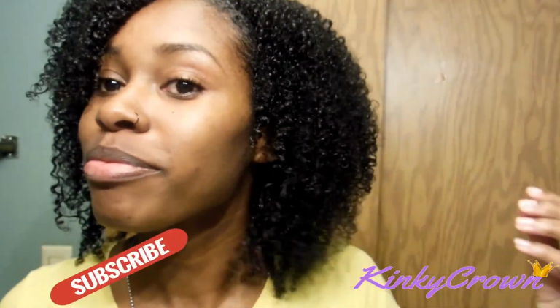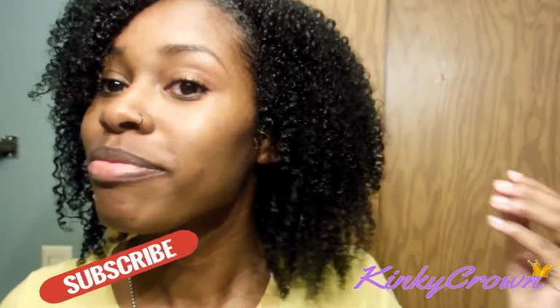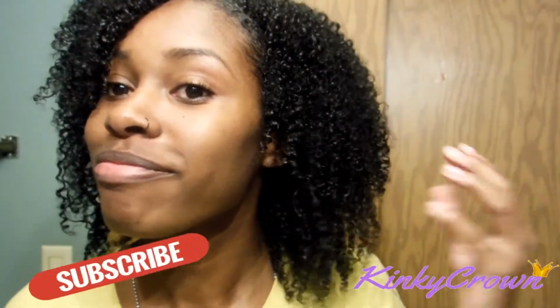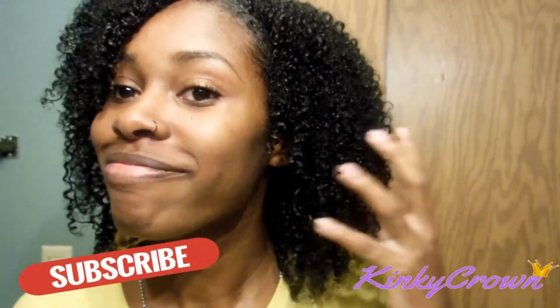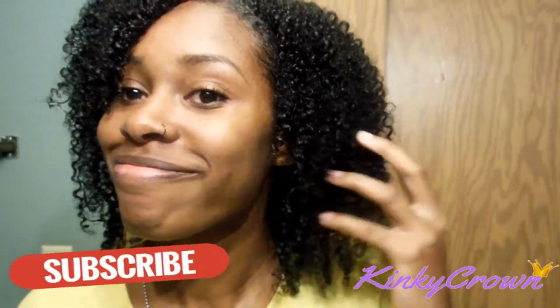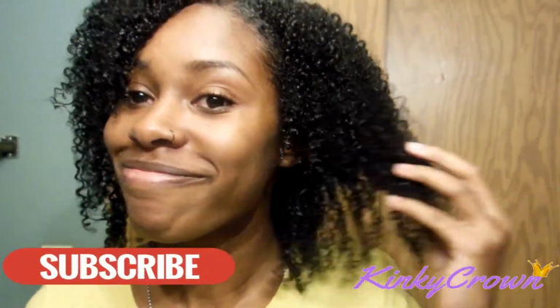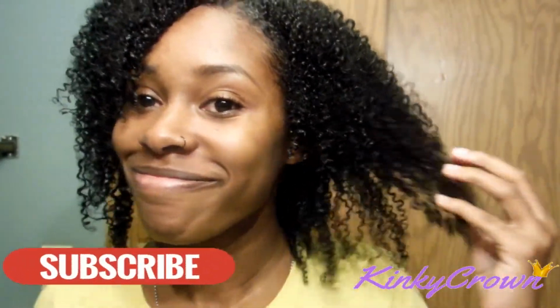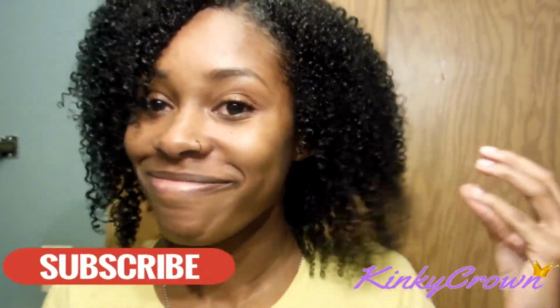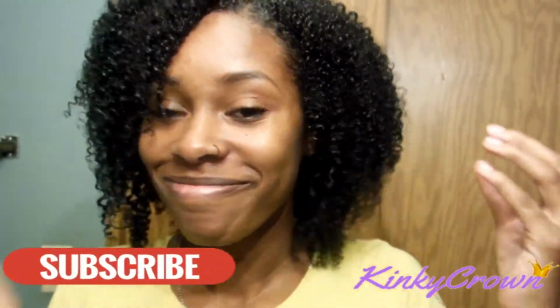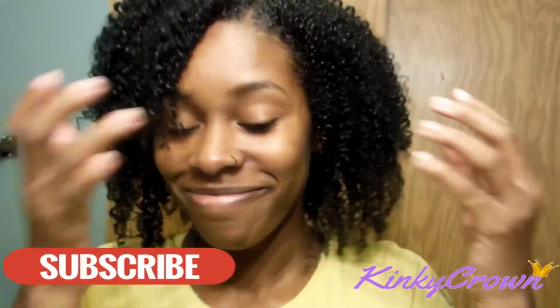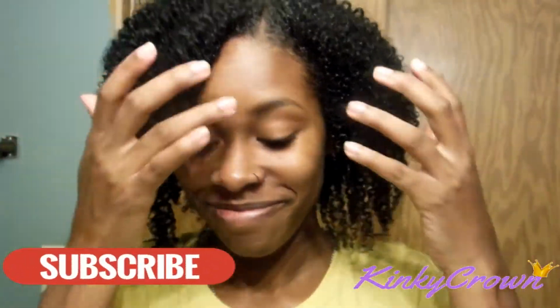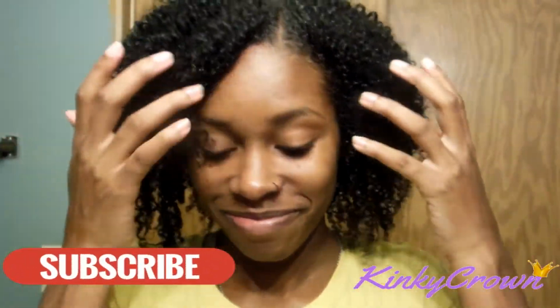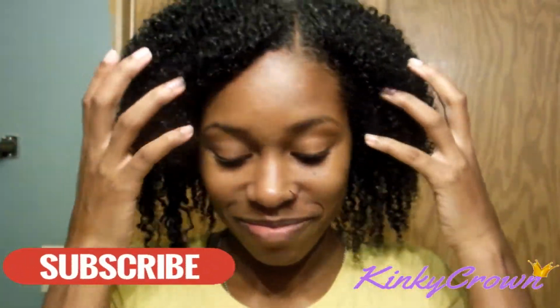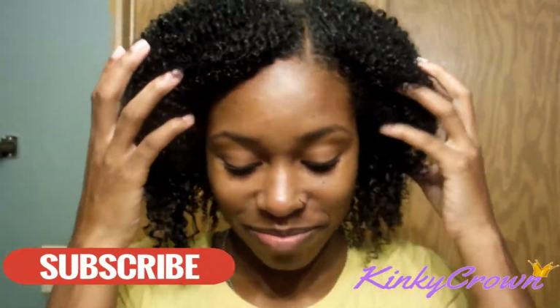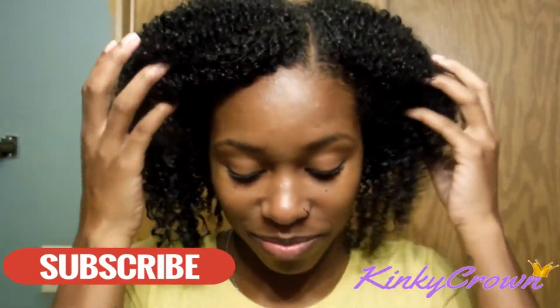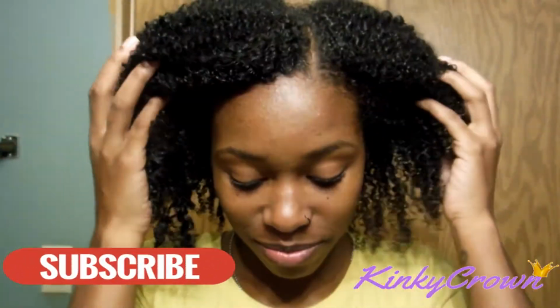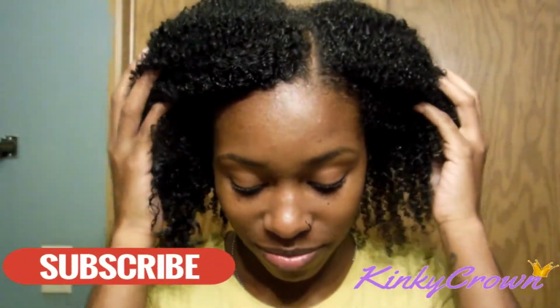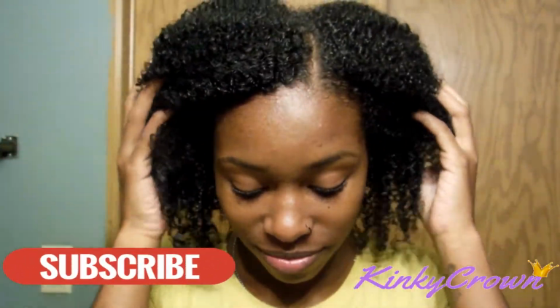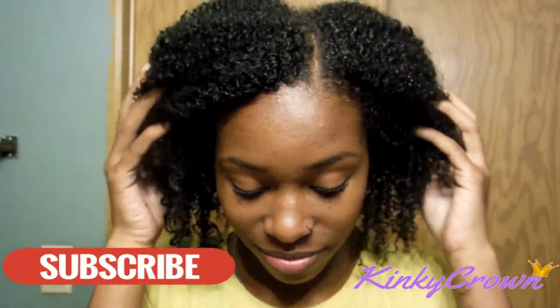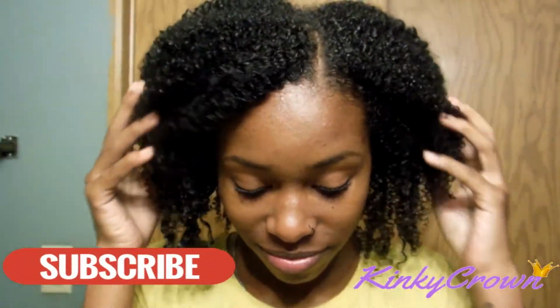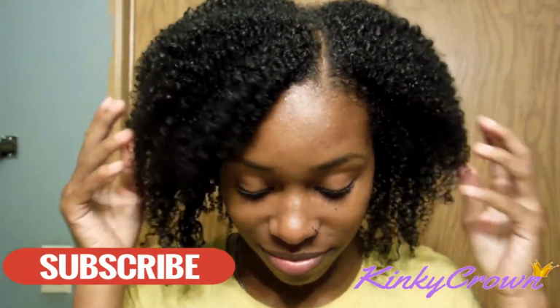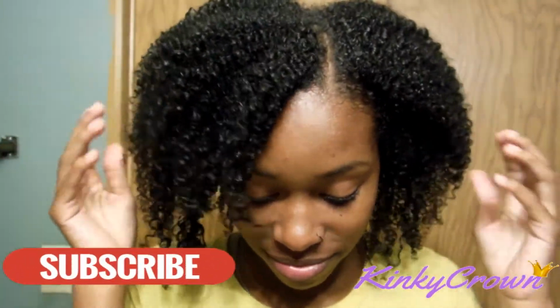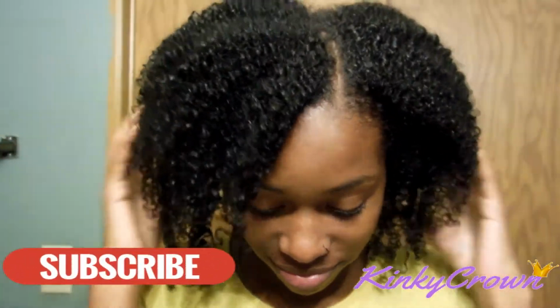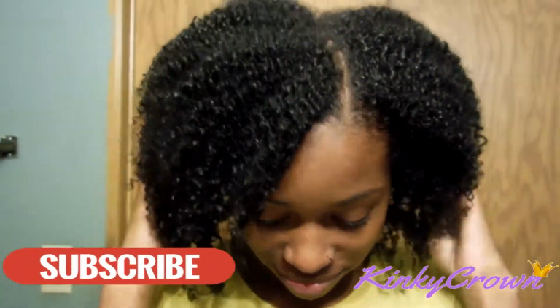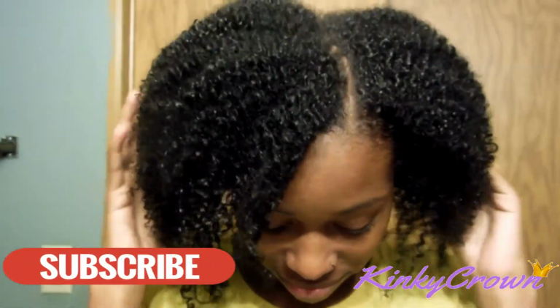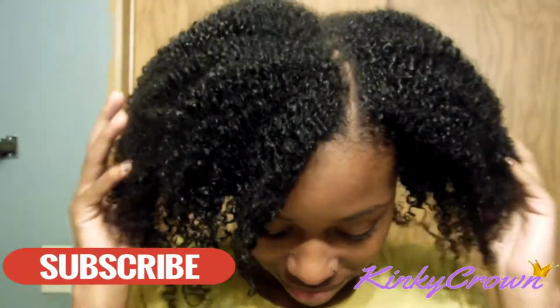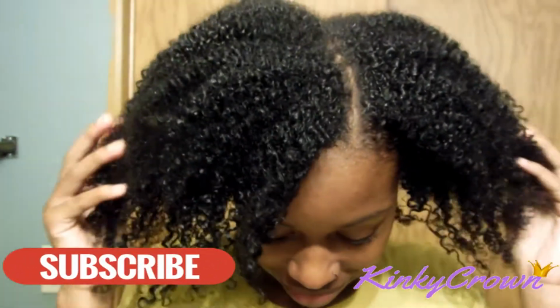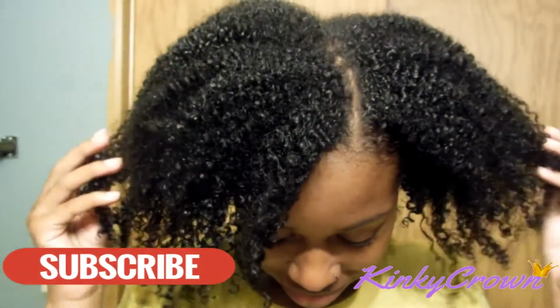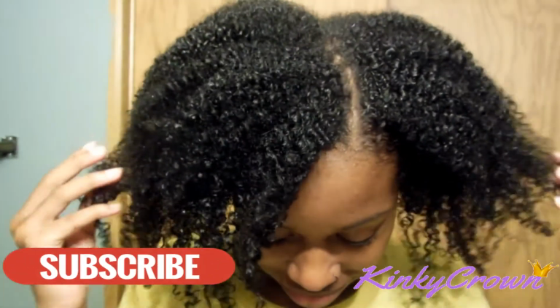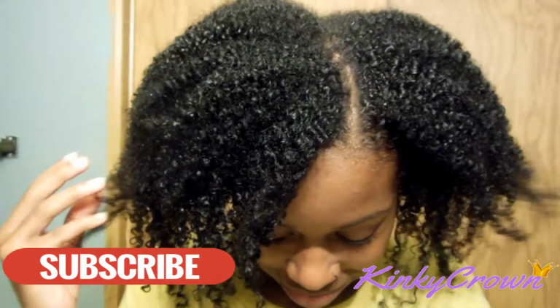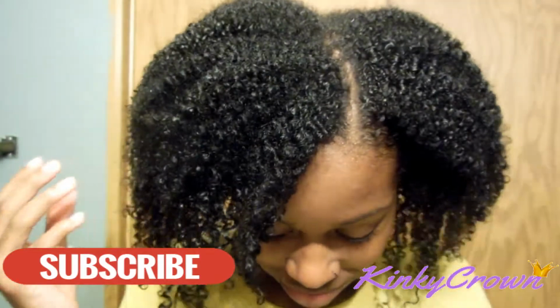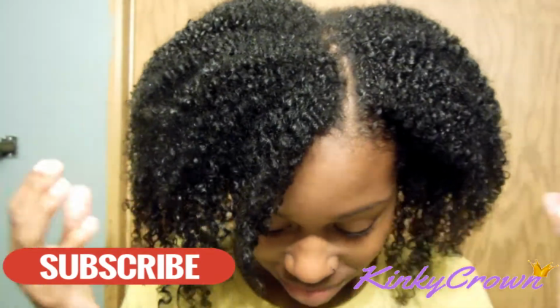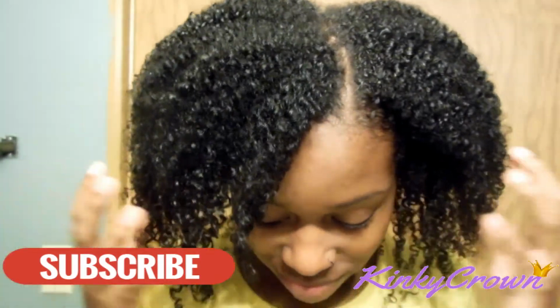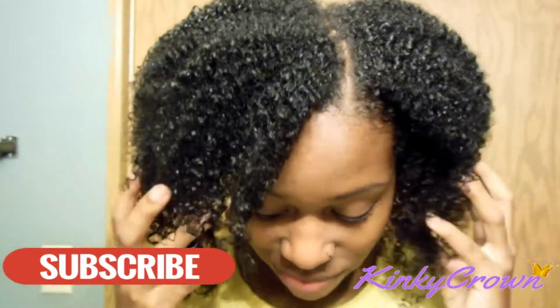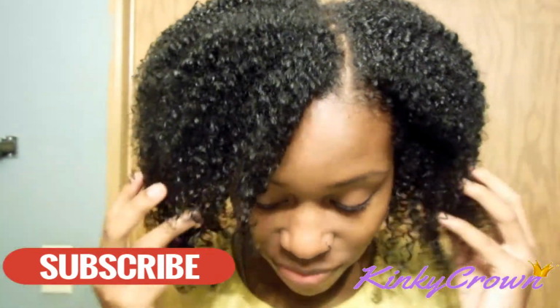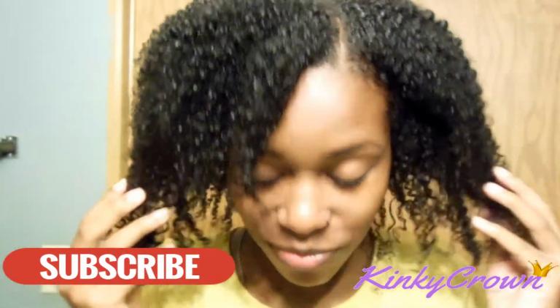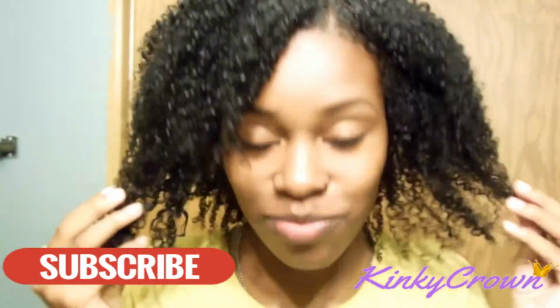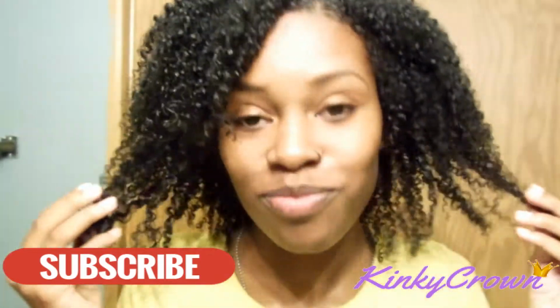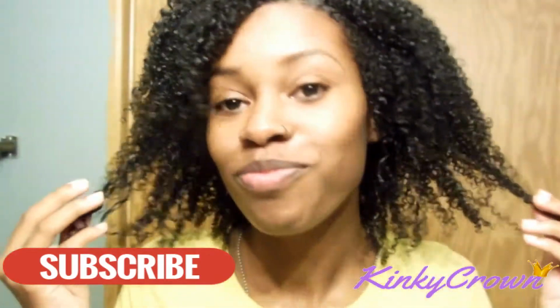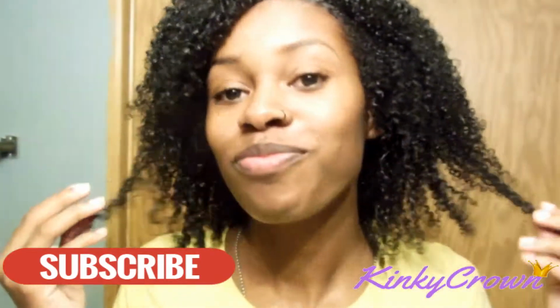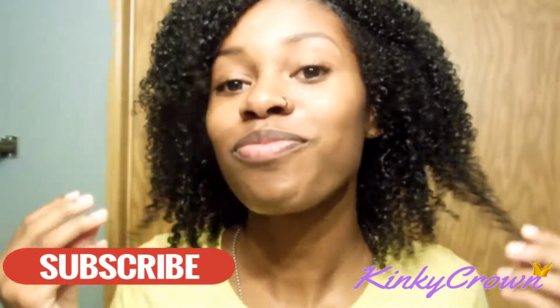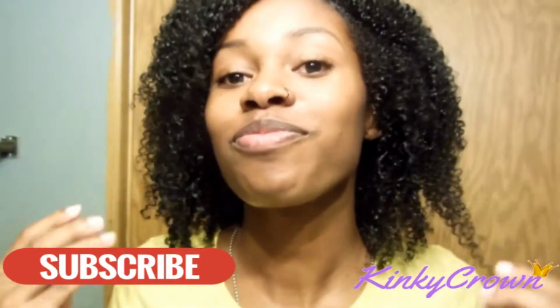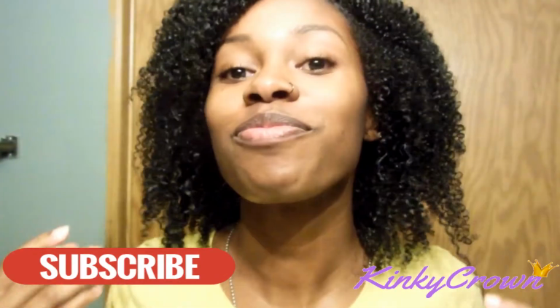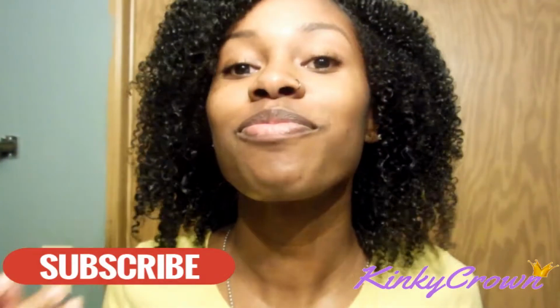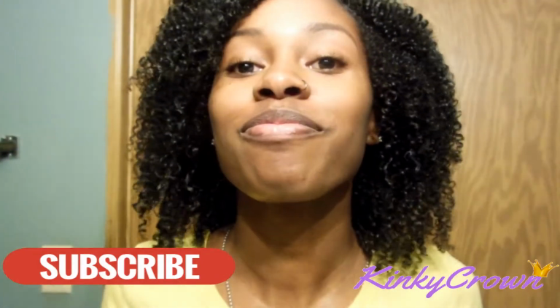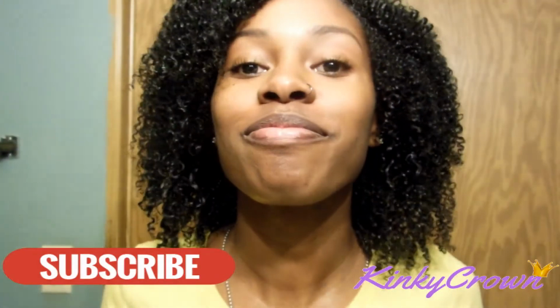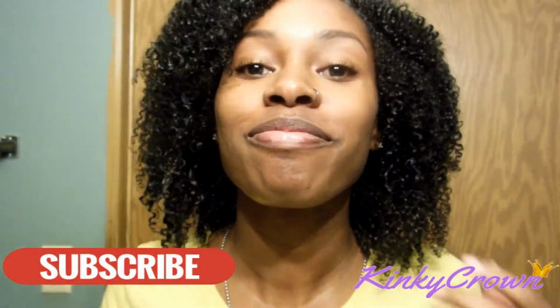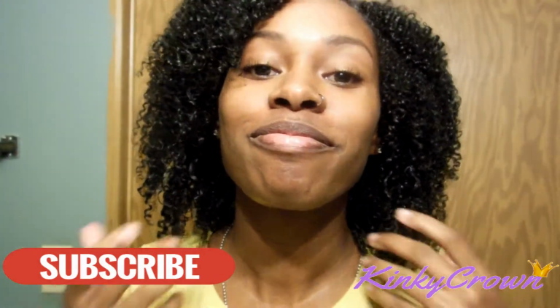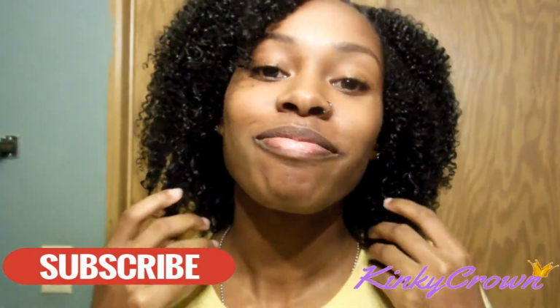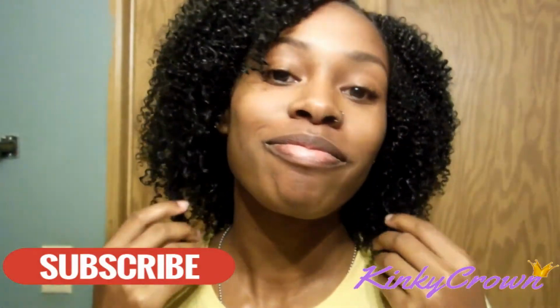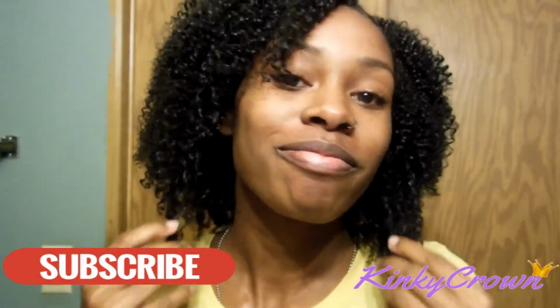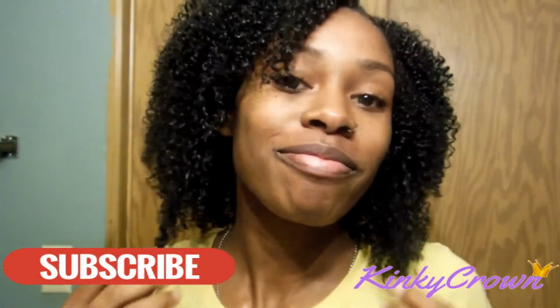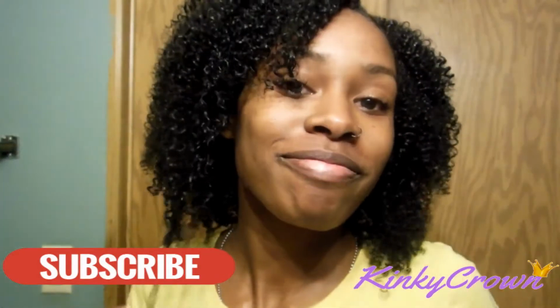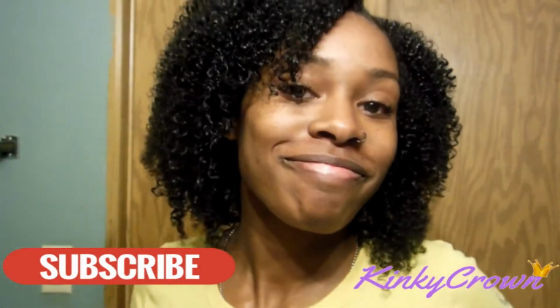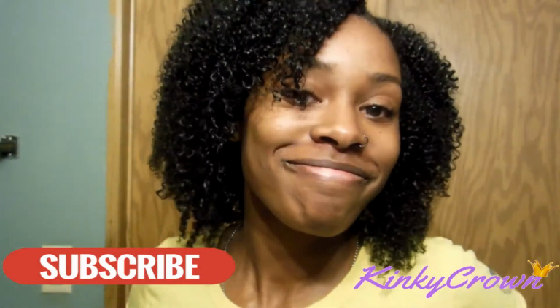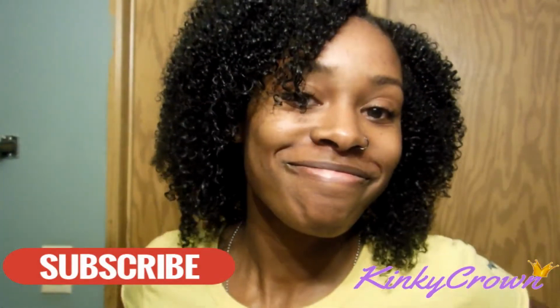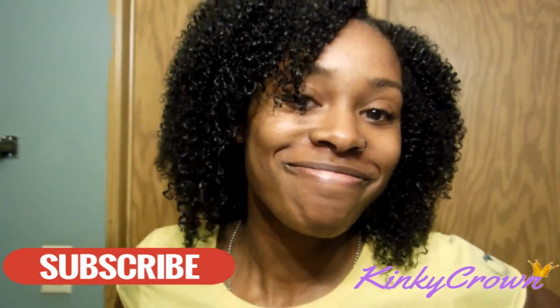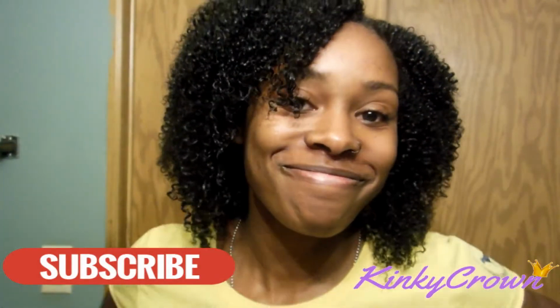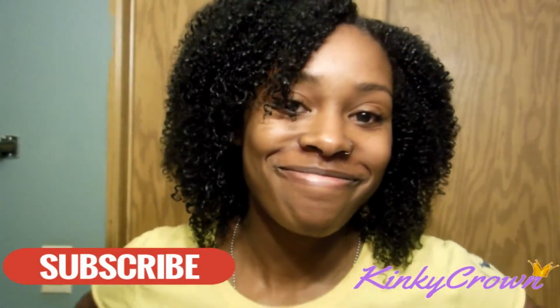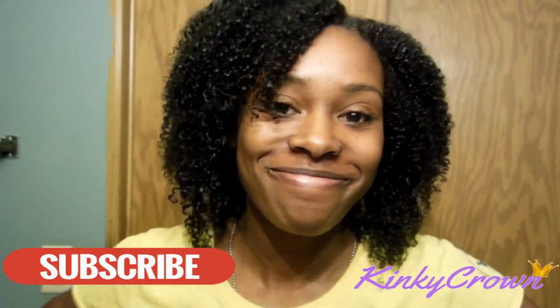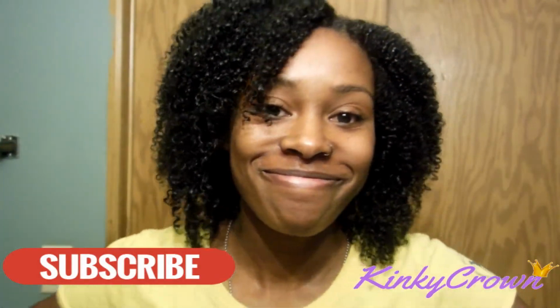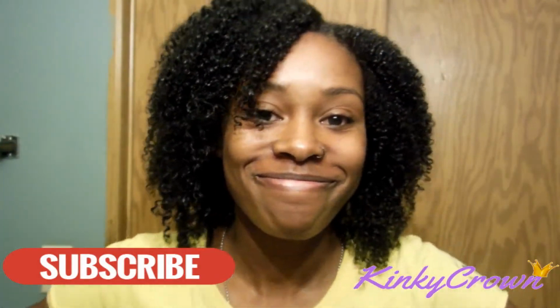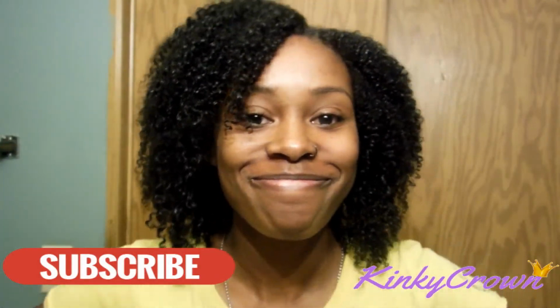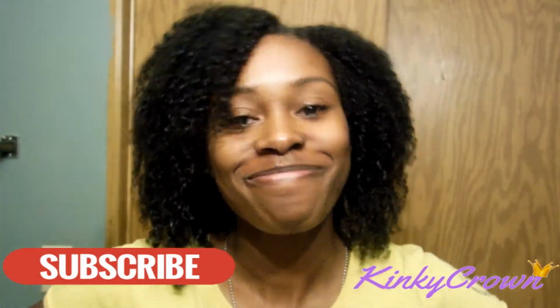Thank you guys so much for watching, I appreciate you. Don't forget to like, share, and subscribe, and I'll see you guys in my next video.